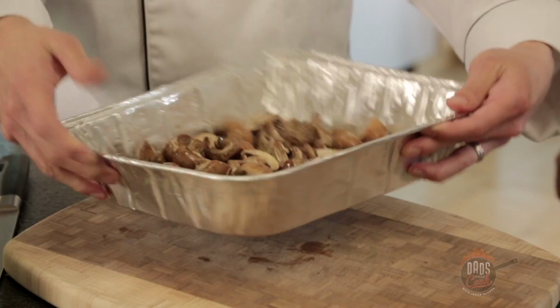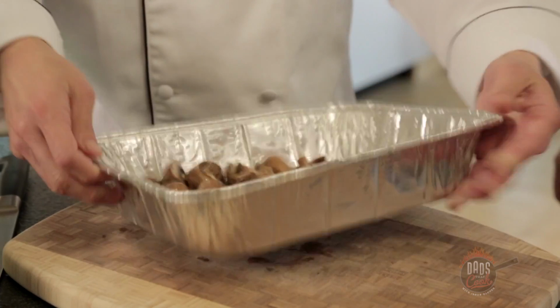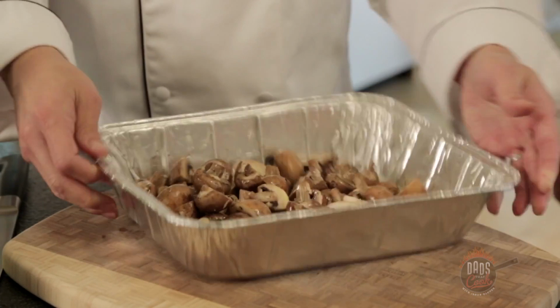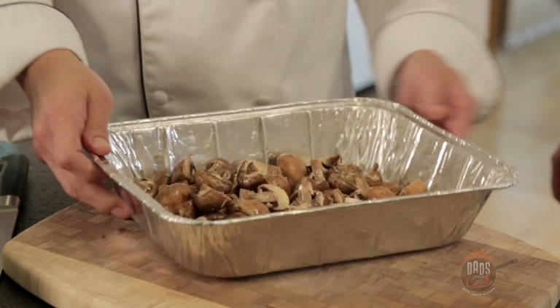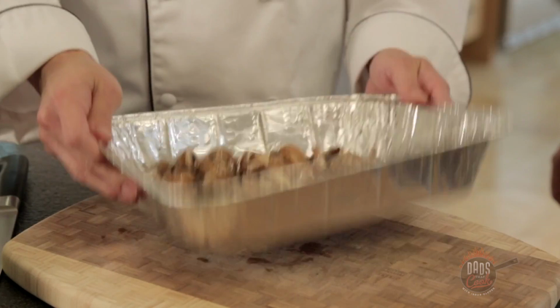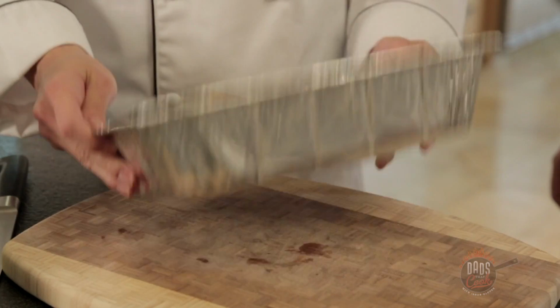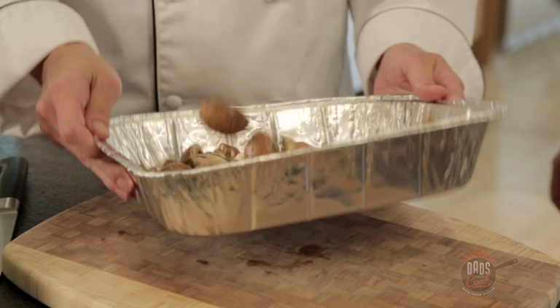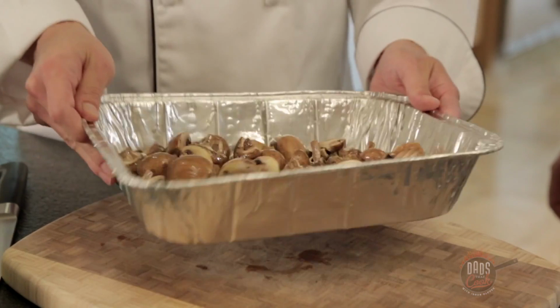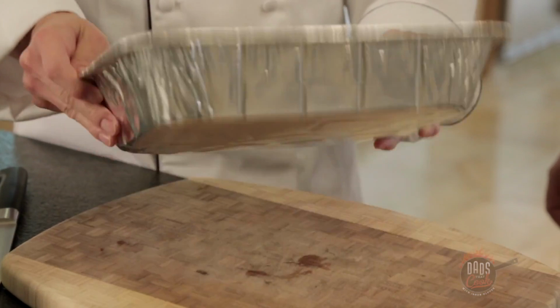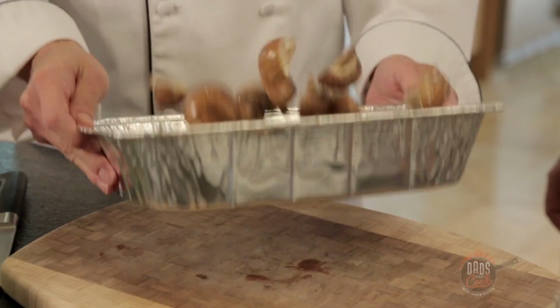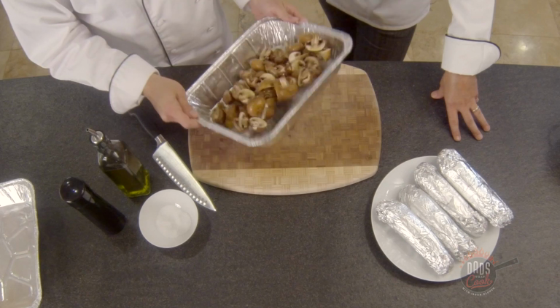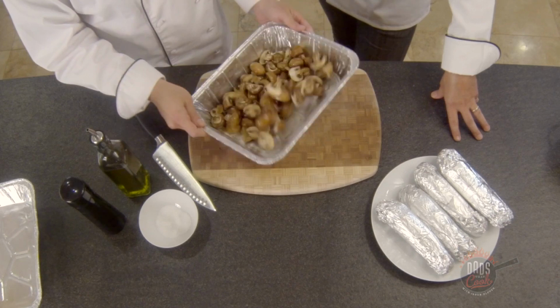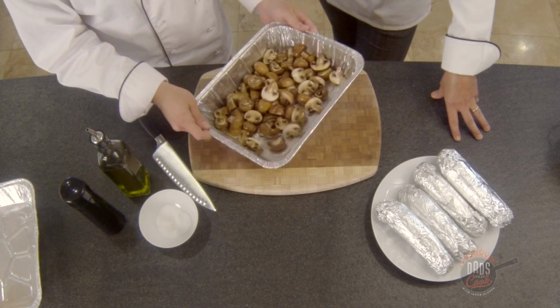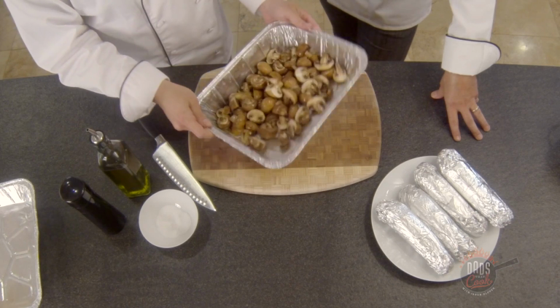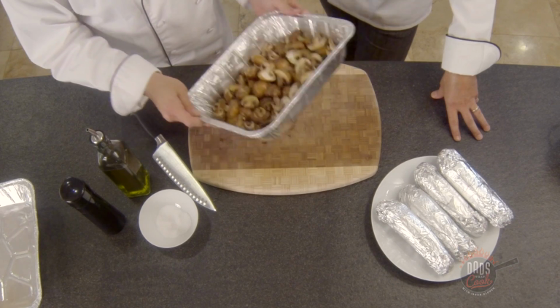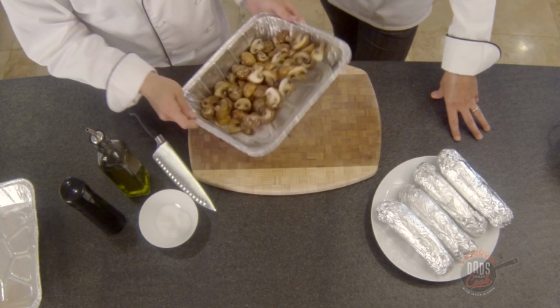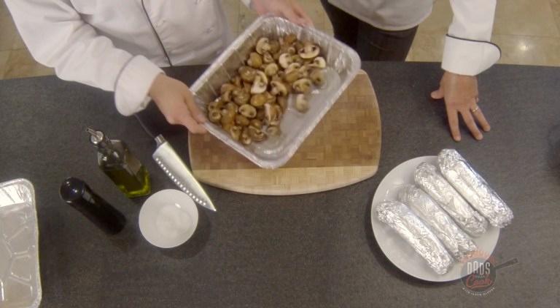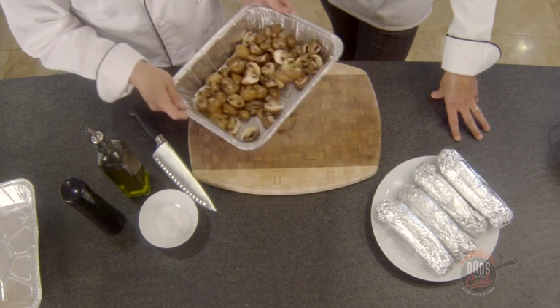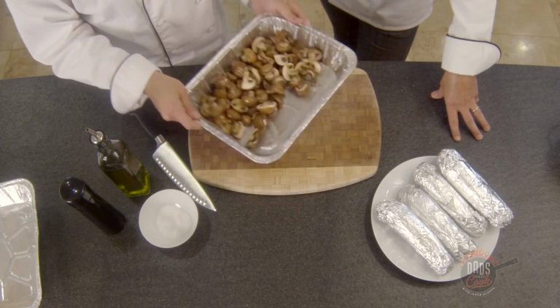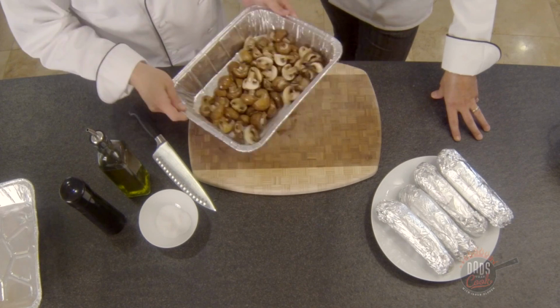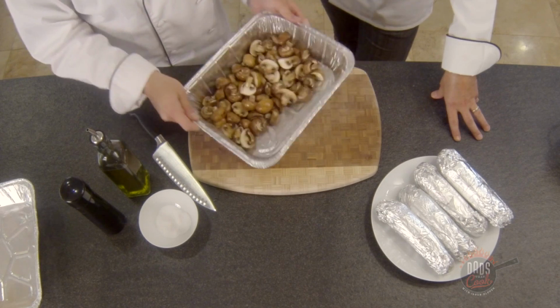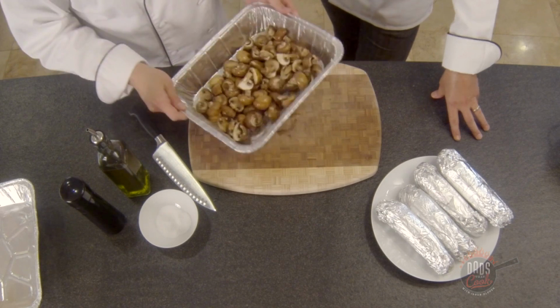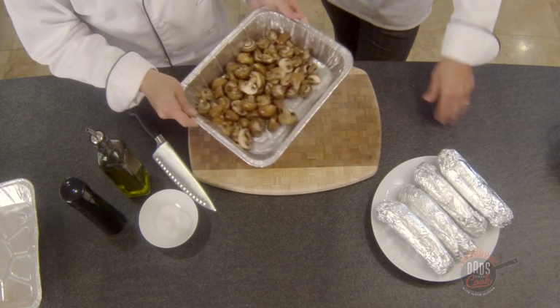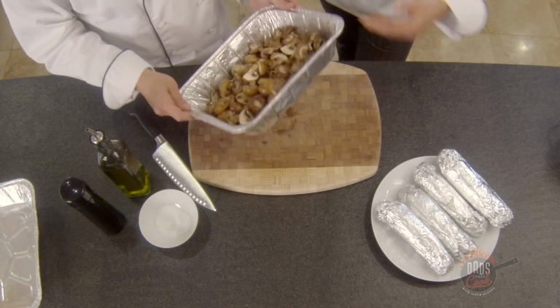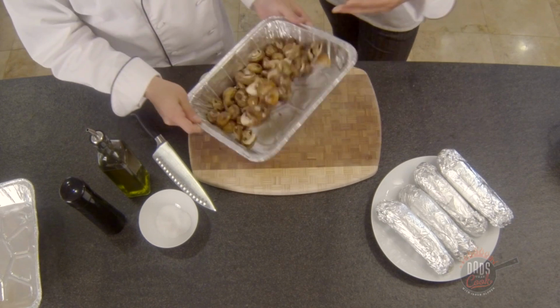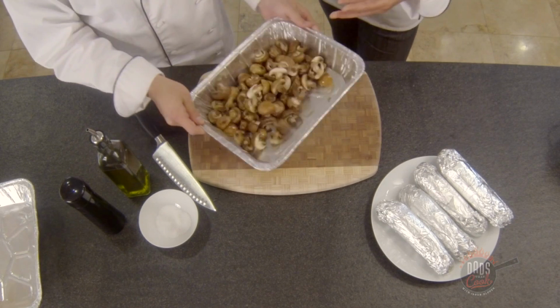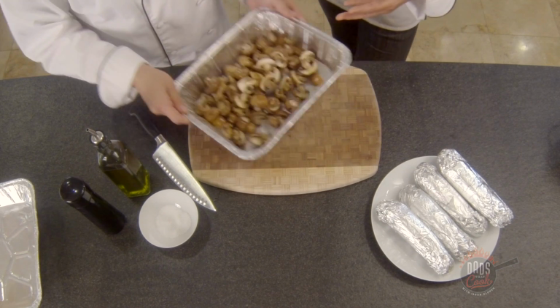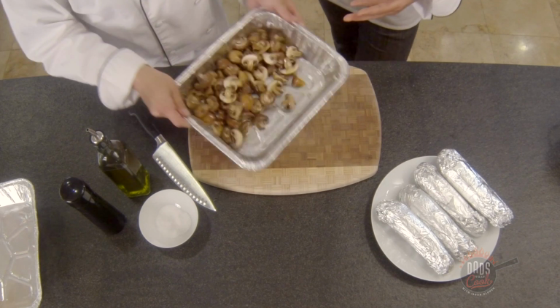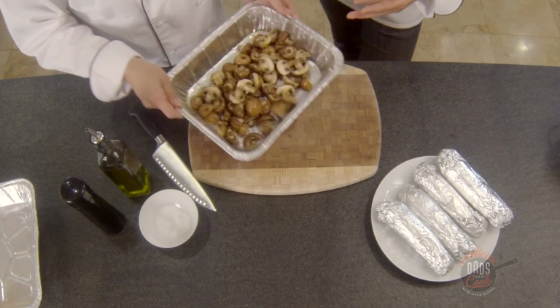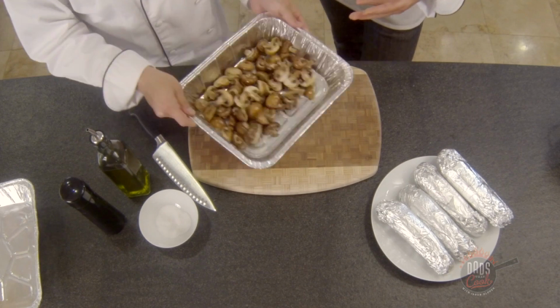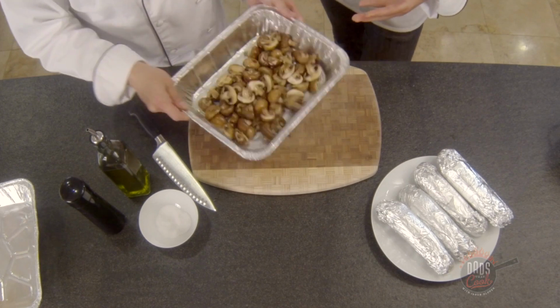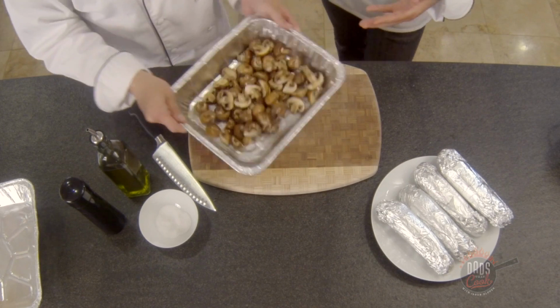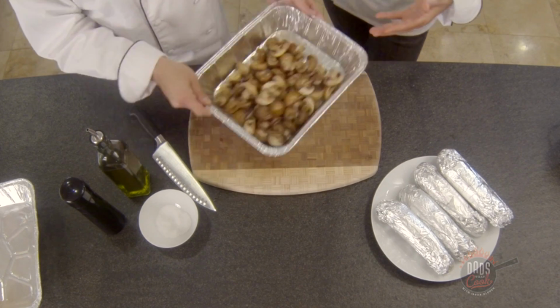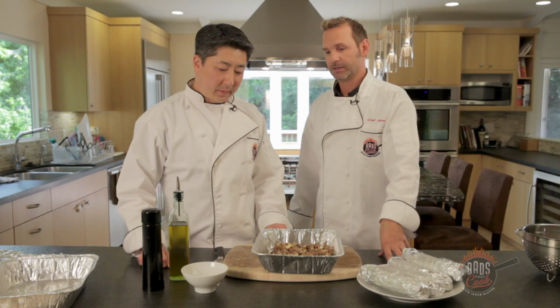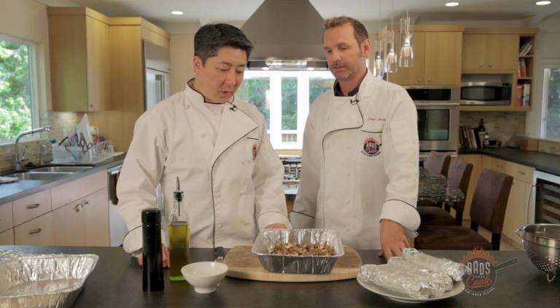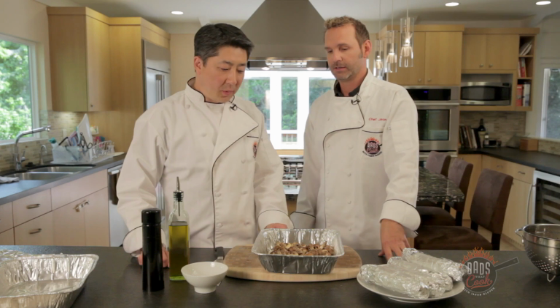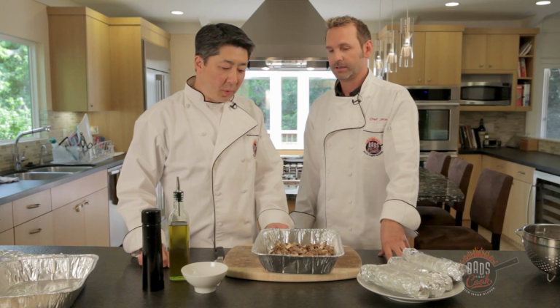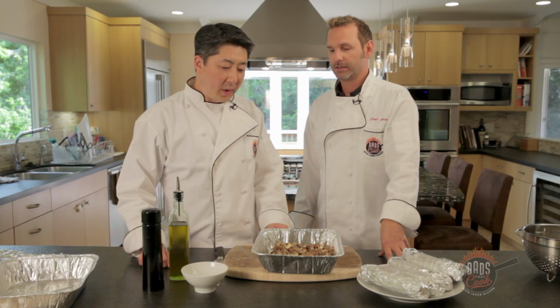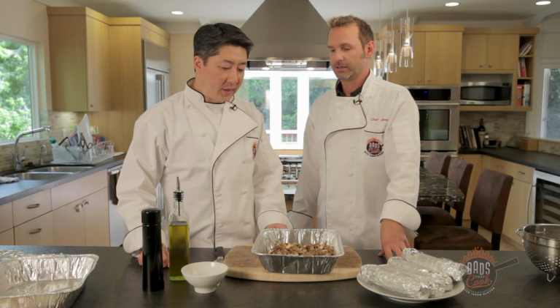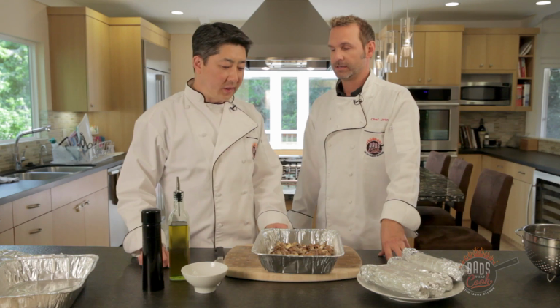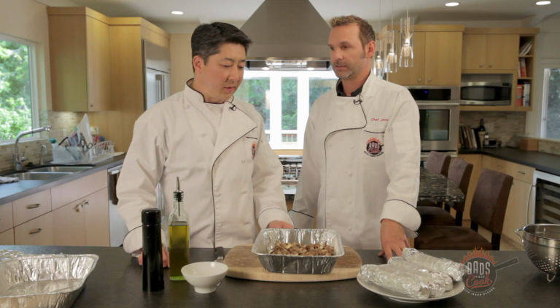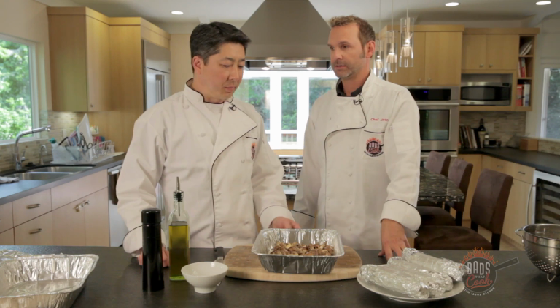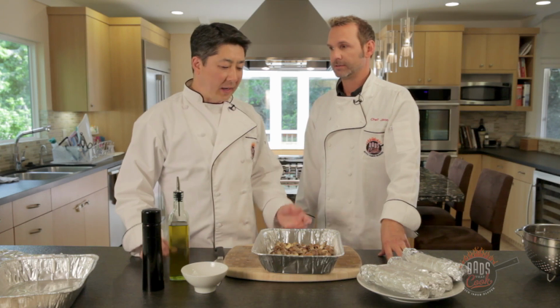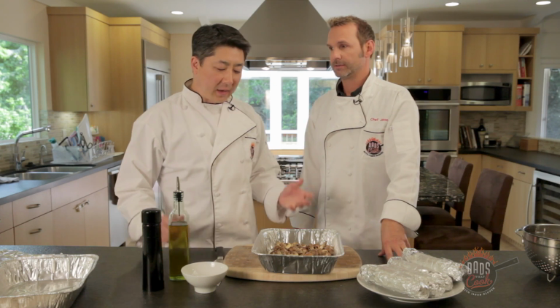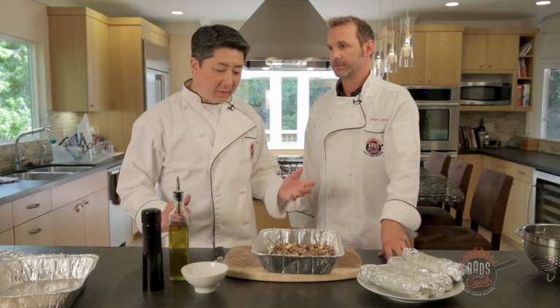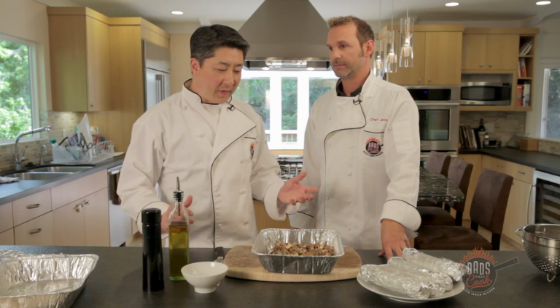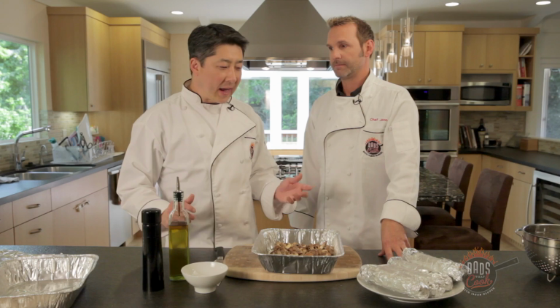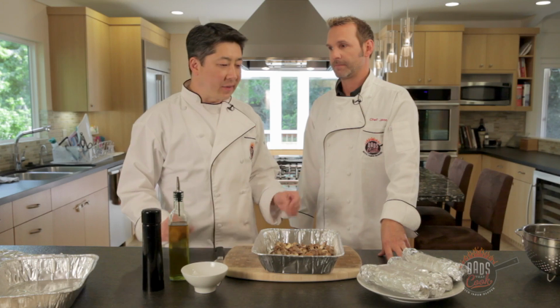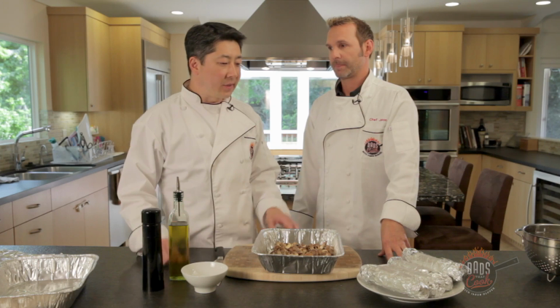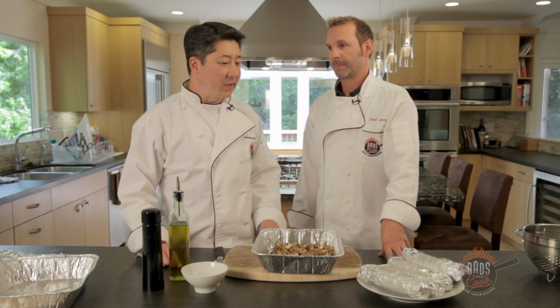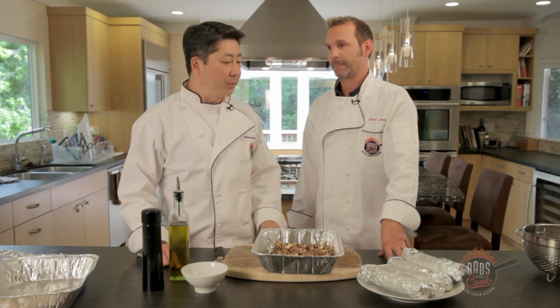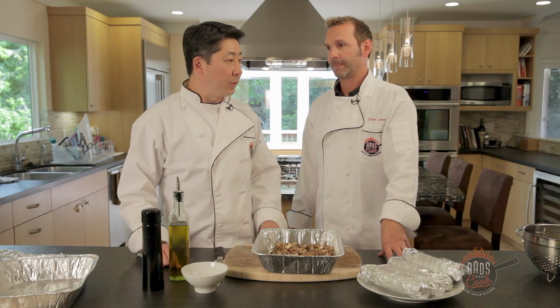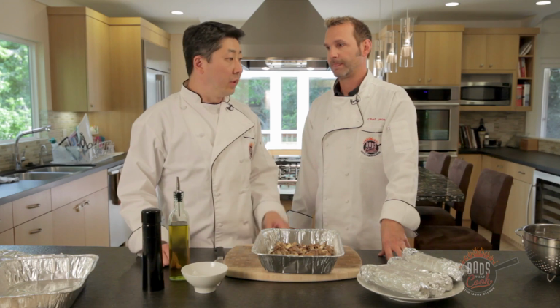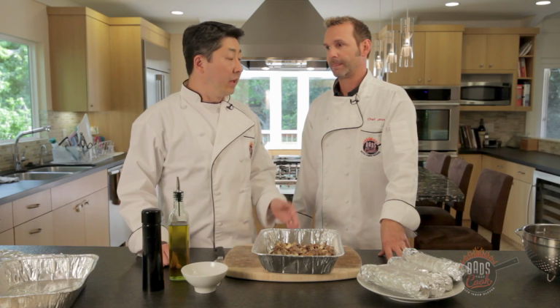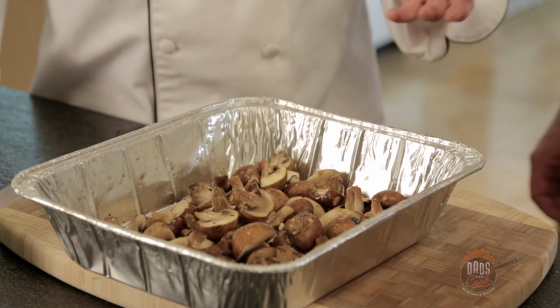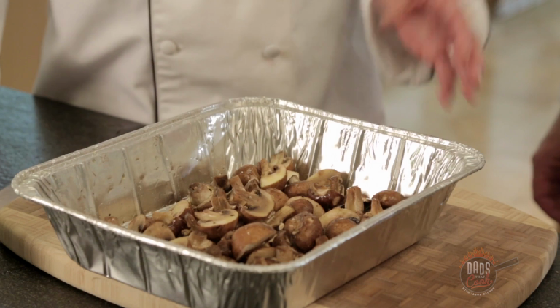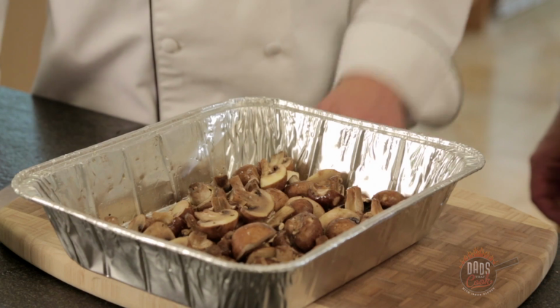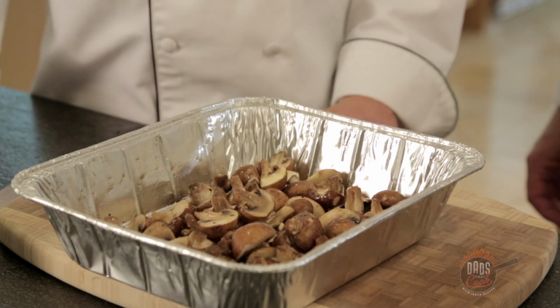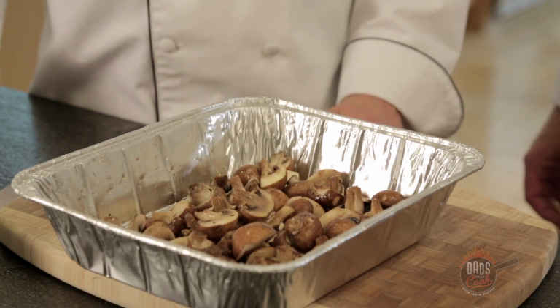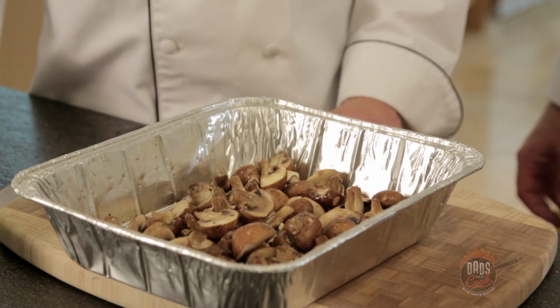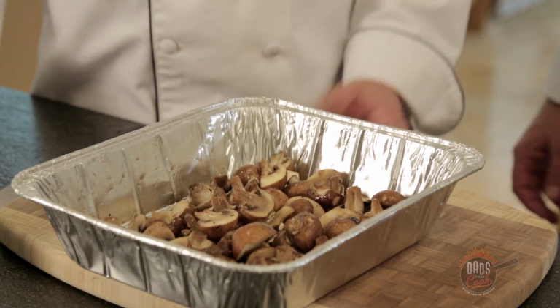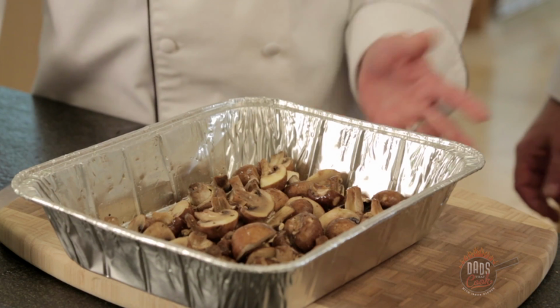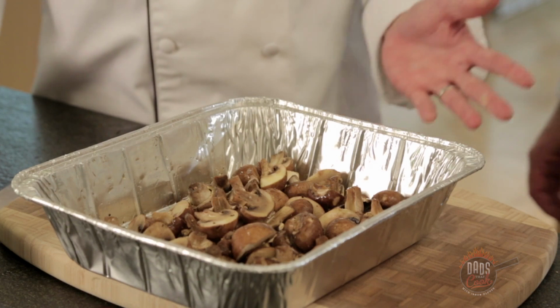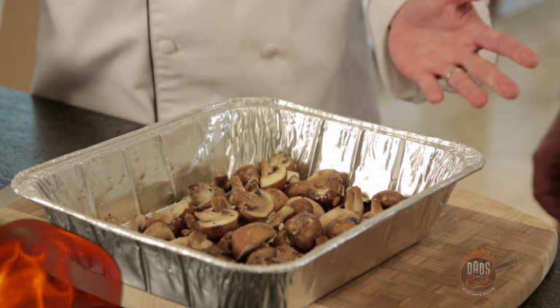Let's give it a little toss. That's pretty simple, you know. The whole point is just making it fast and simple, healthy and delicious.